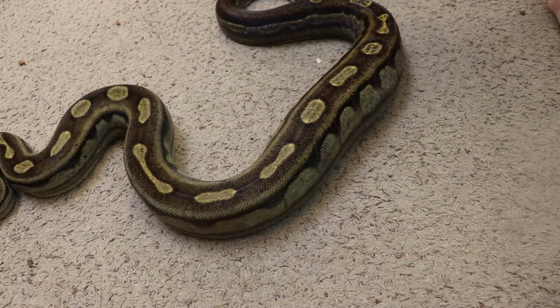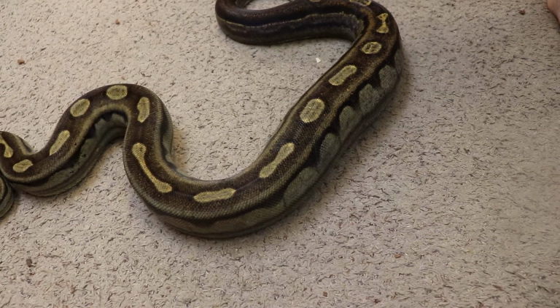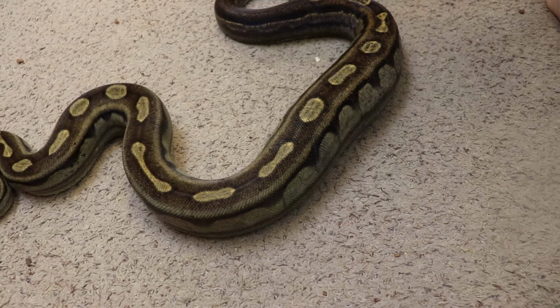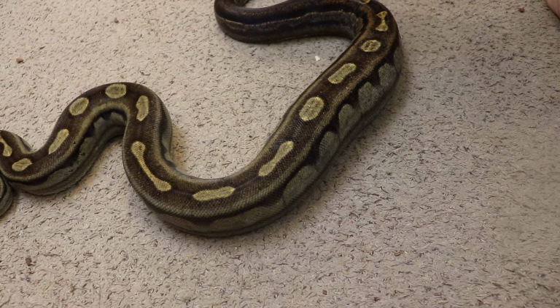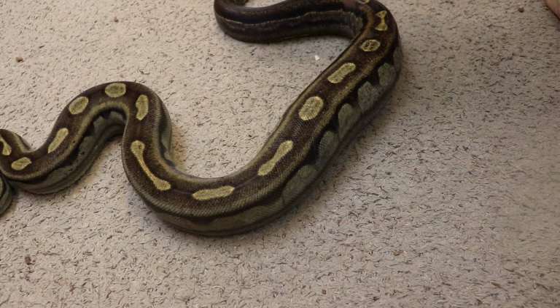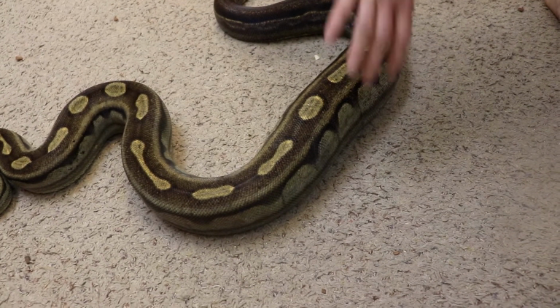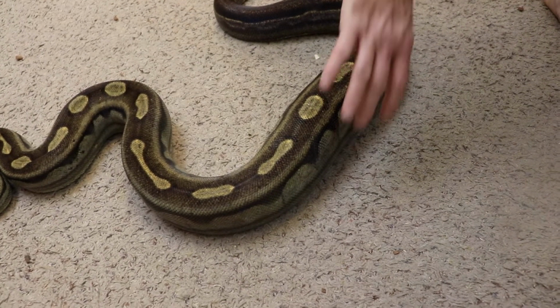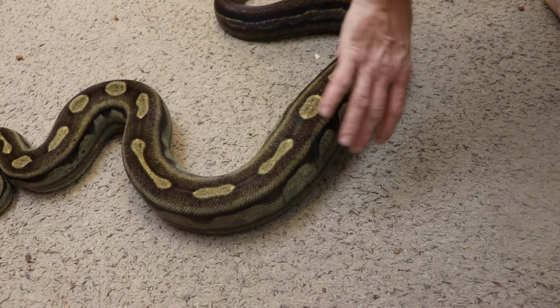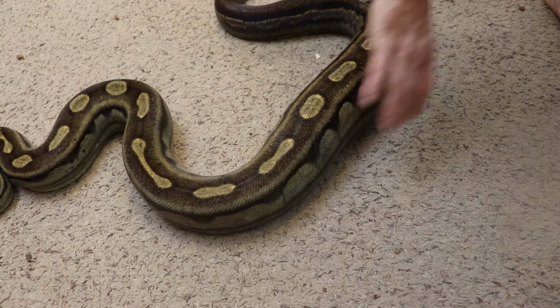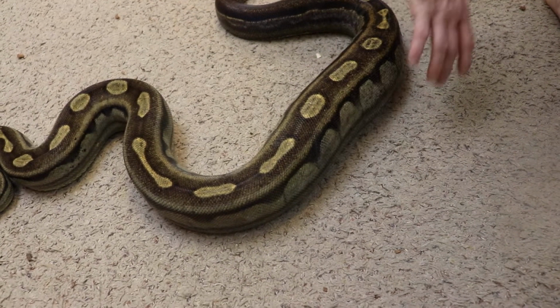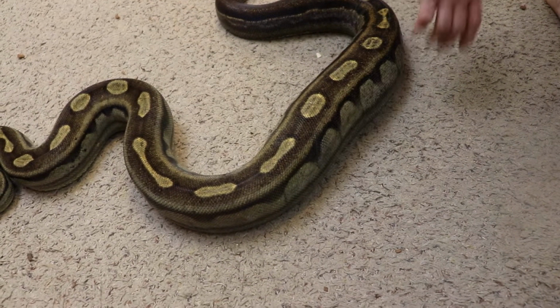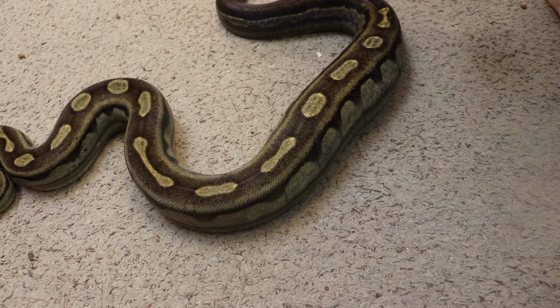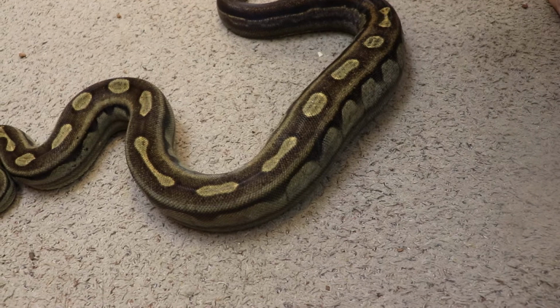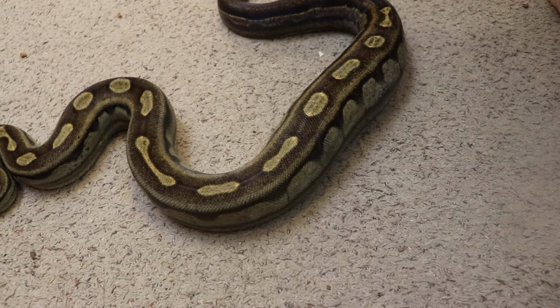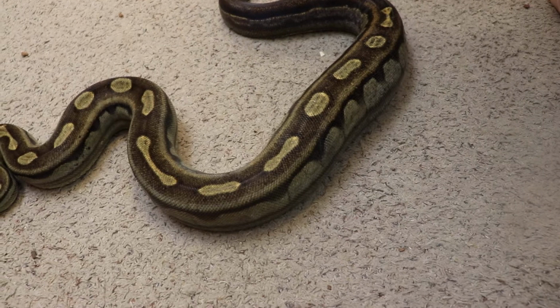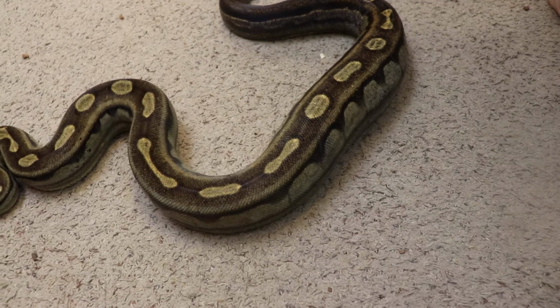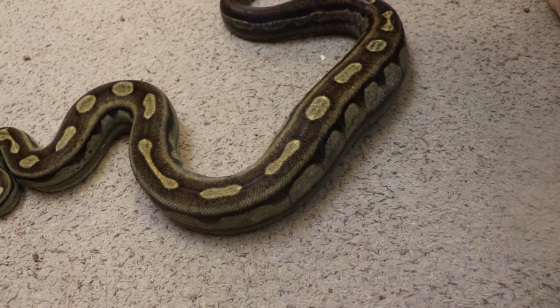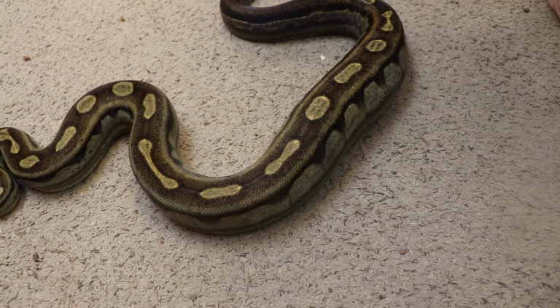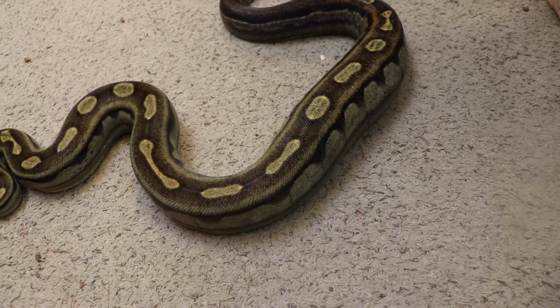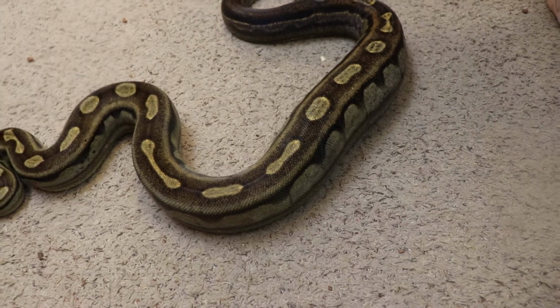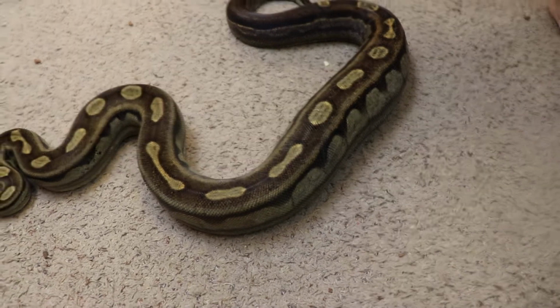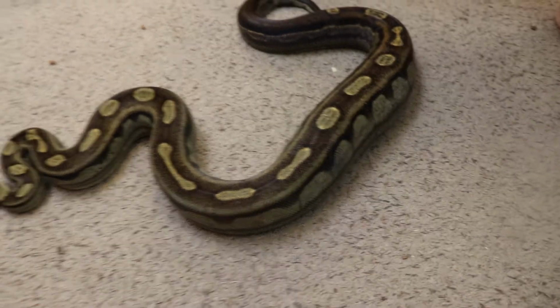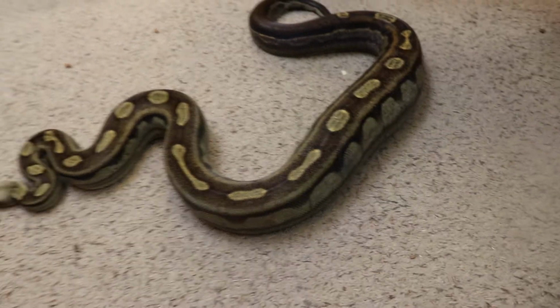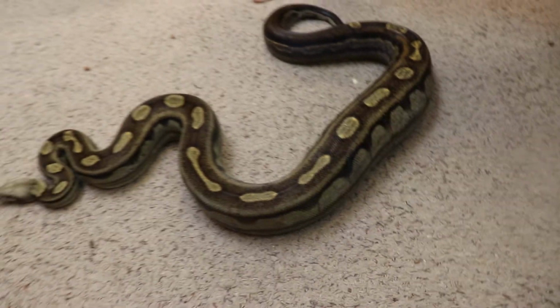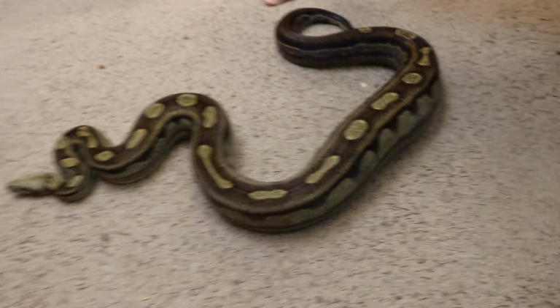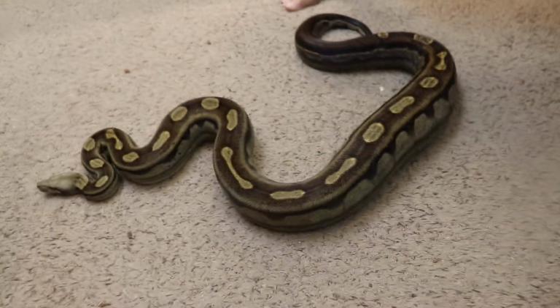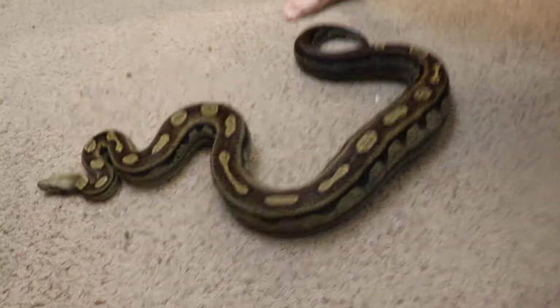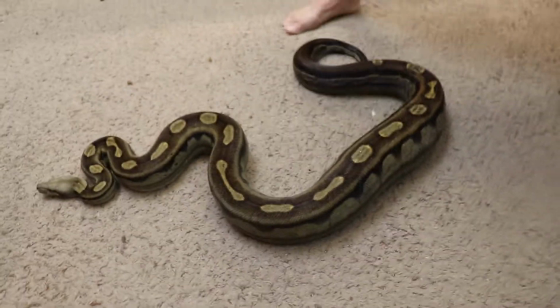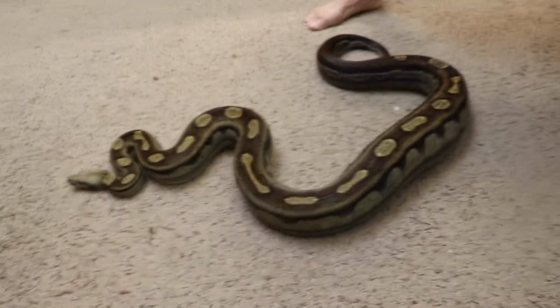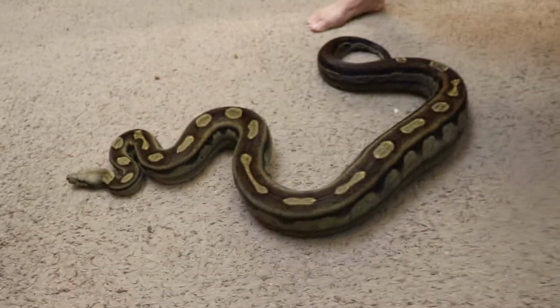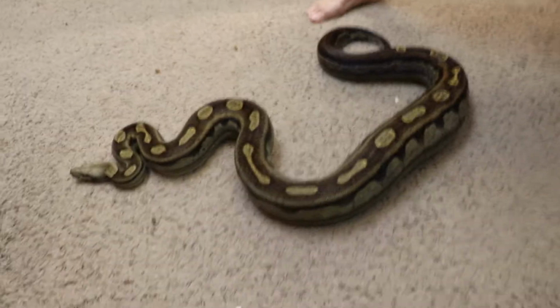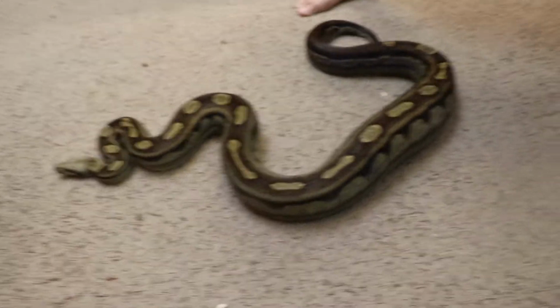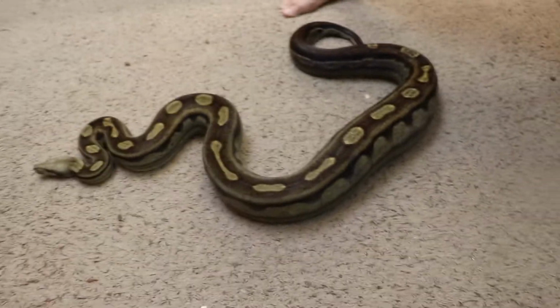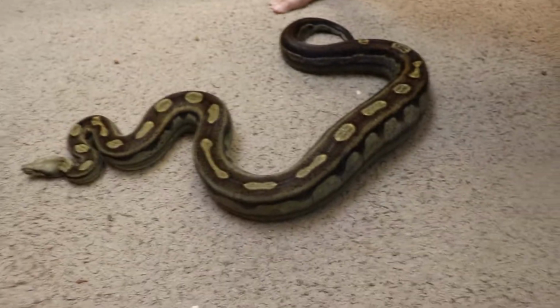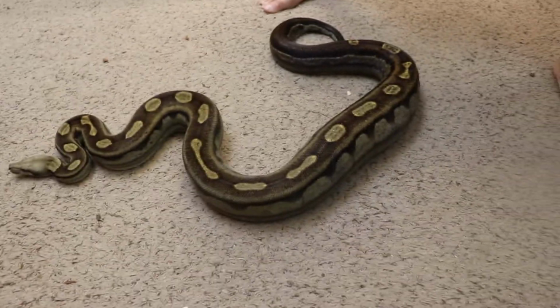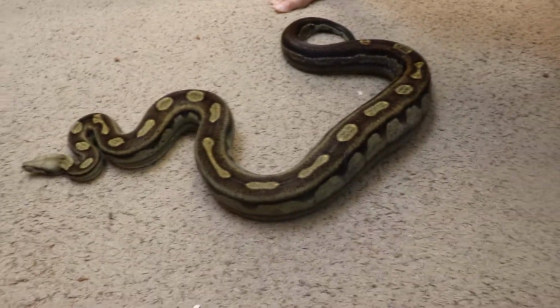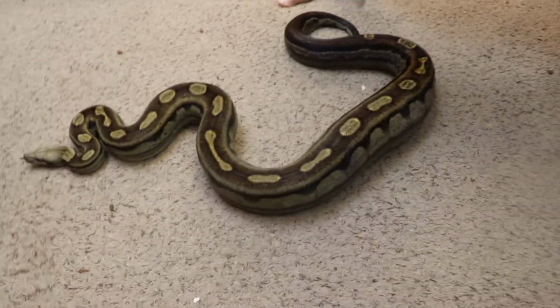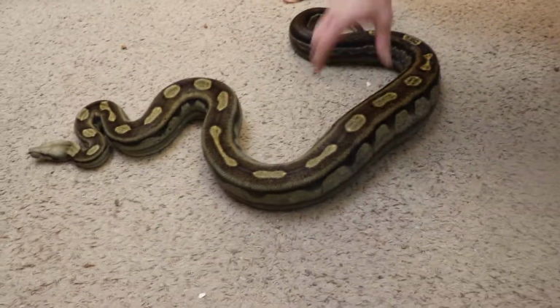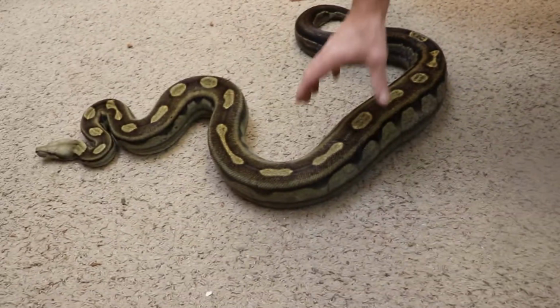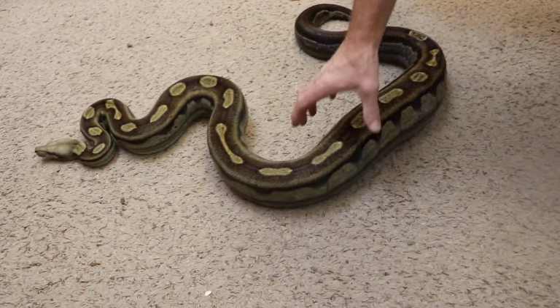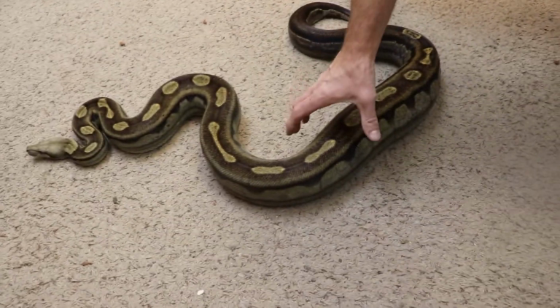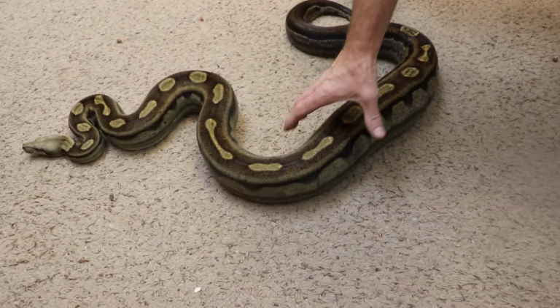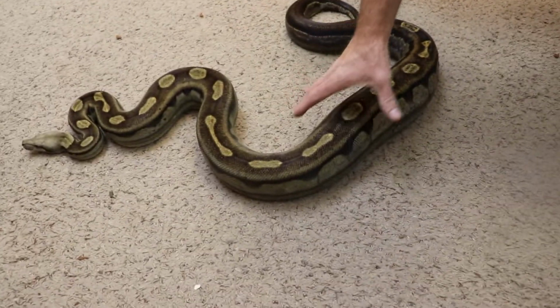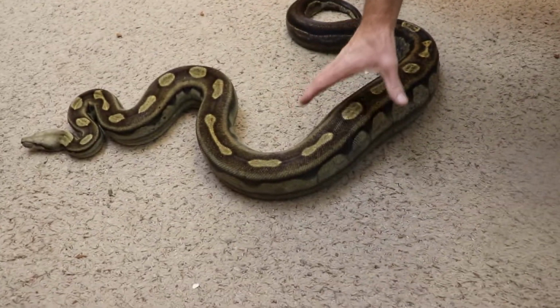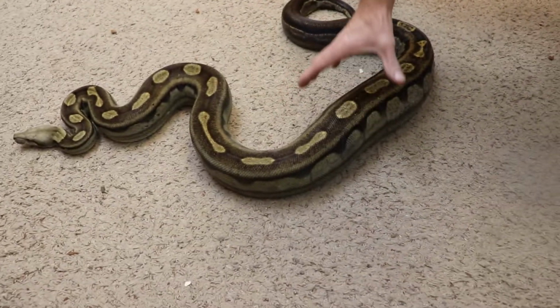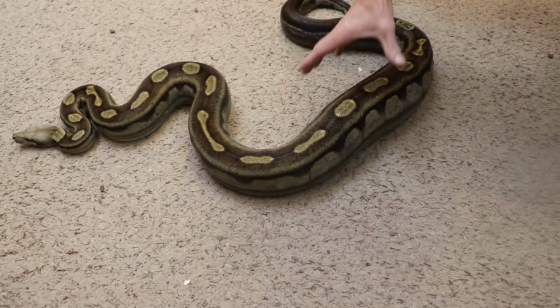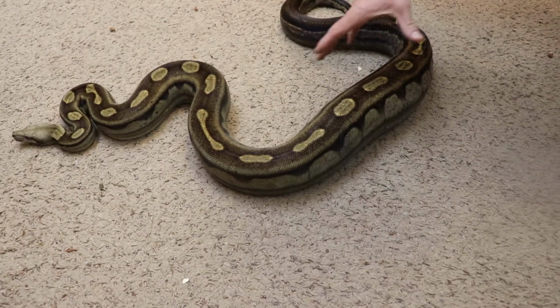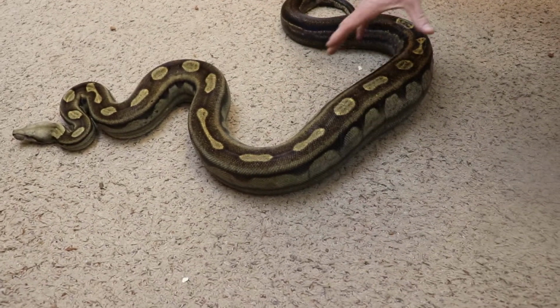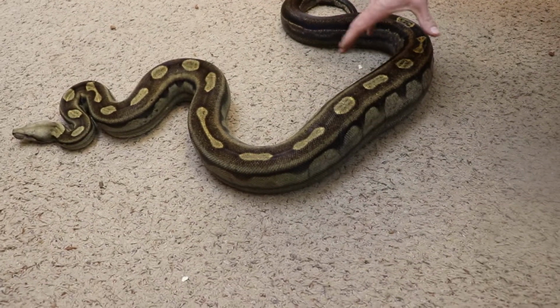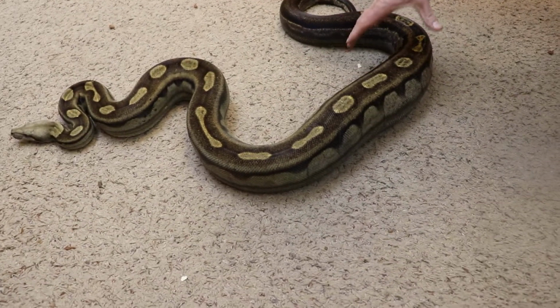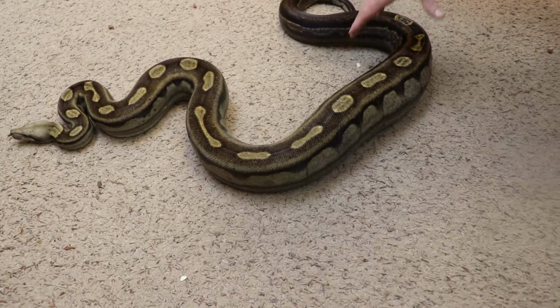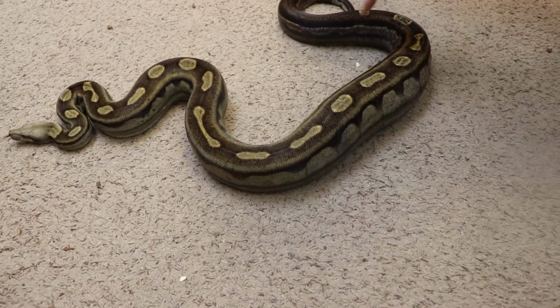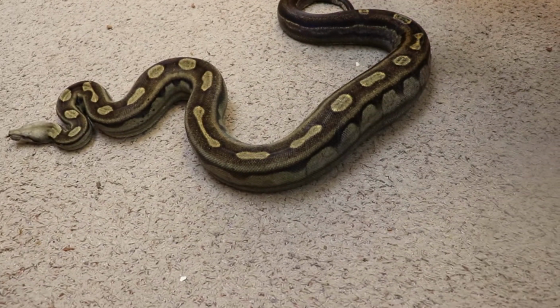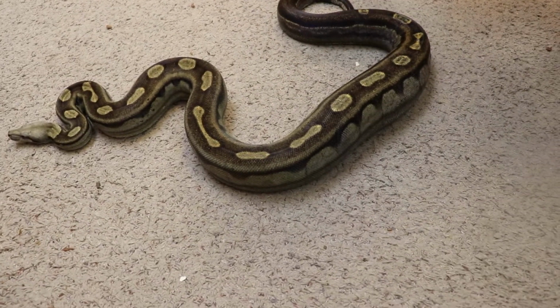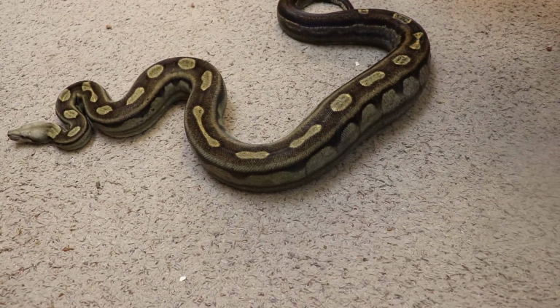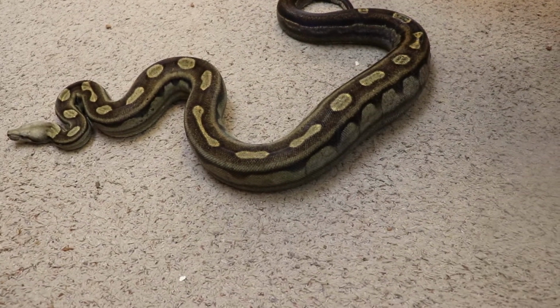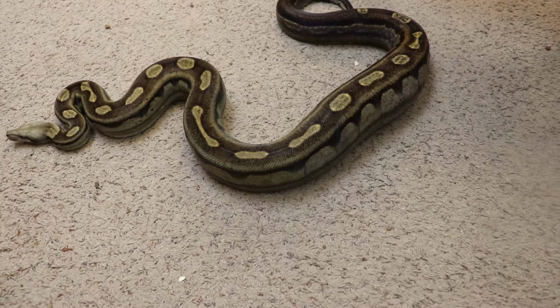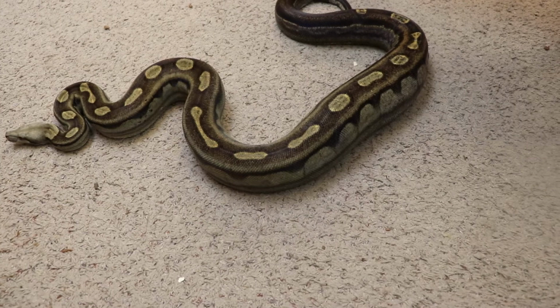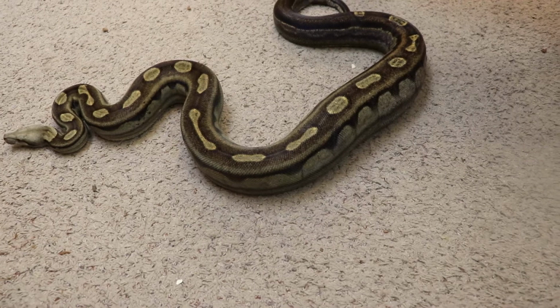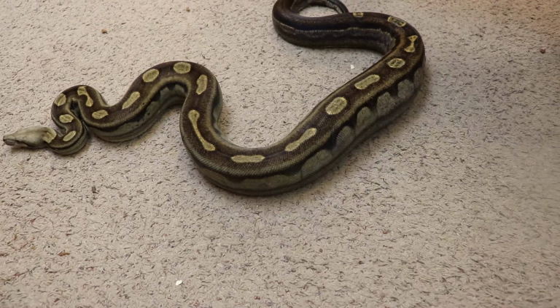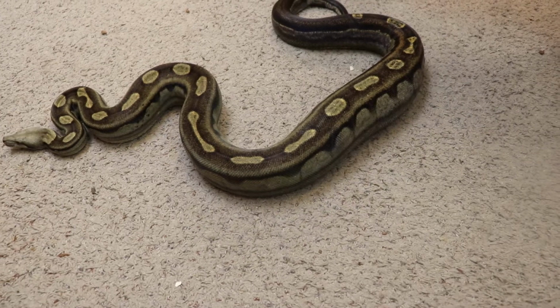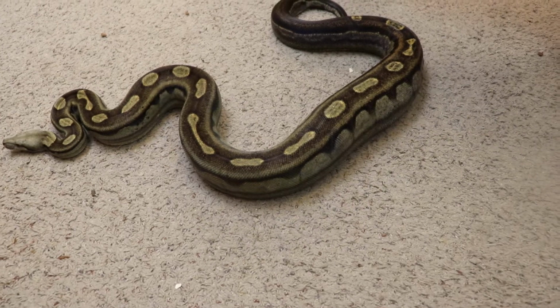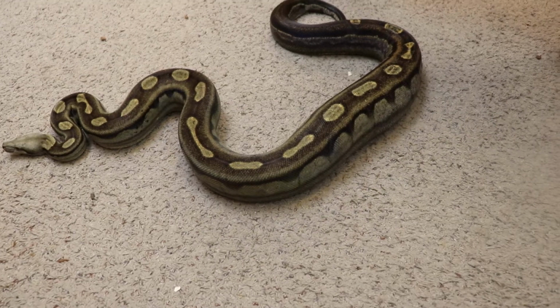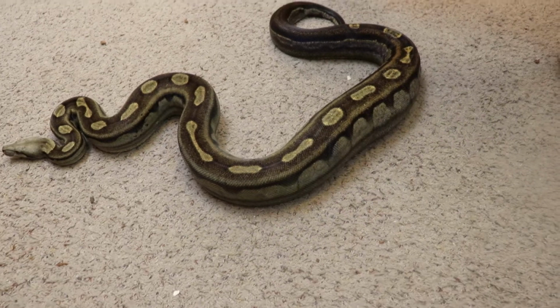That's what you want to look for when you're breeding boas — all of a sudden they just kind of swell up. That's a good sign.